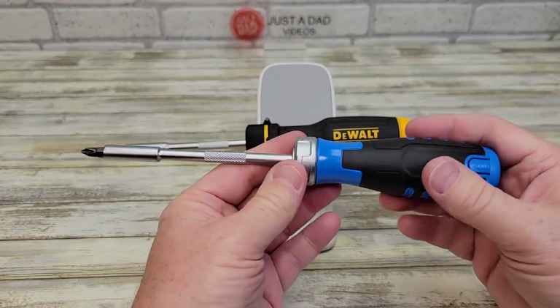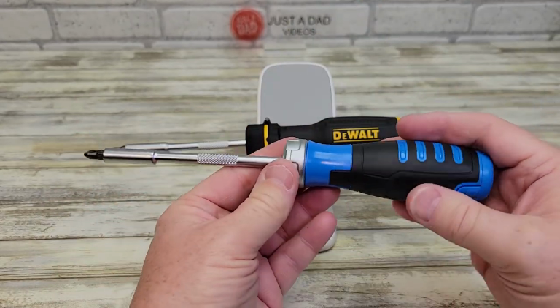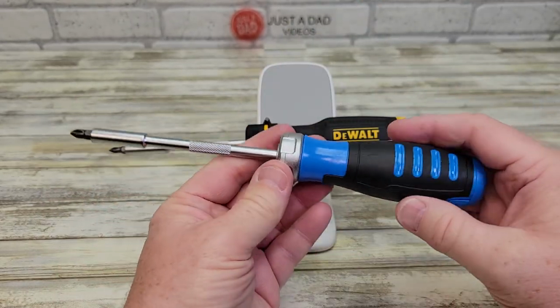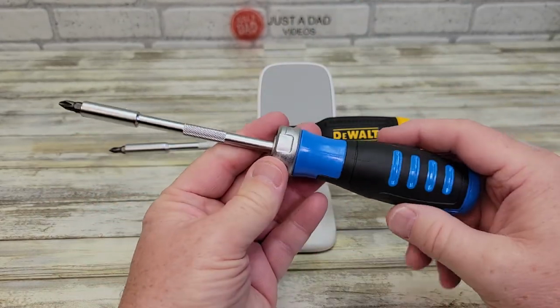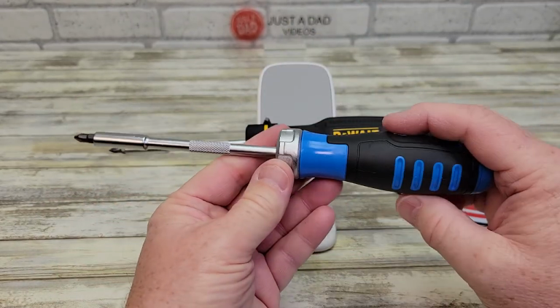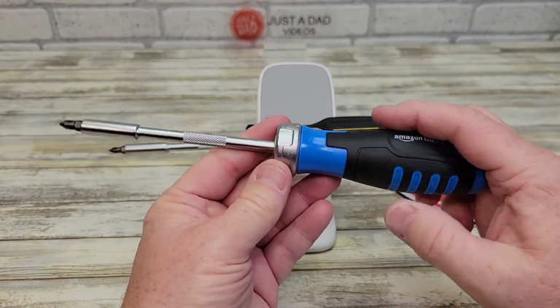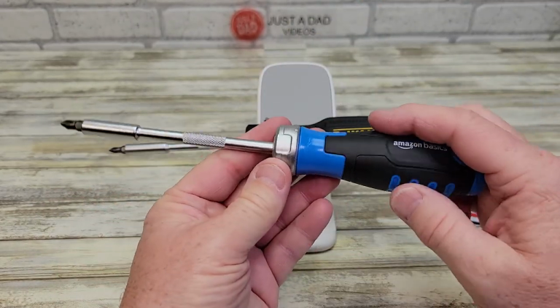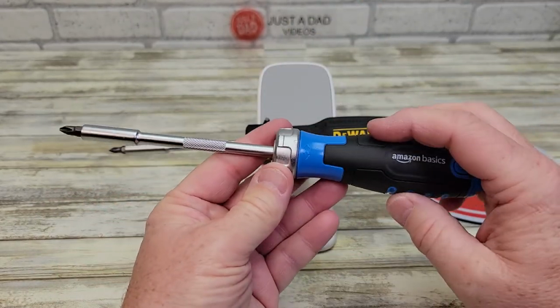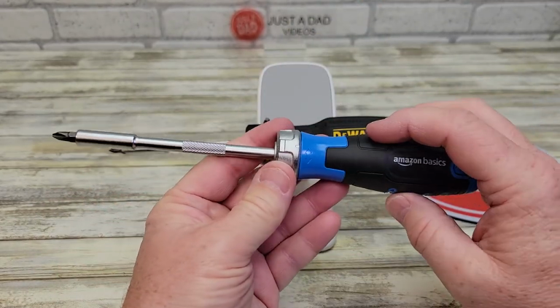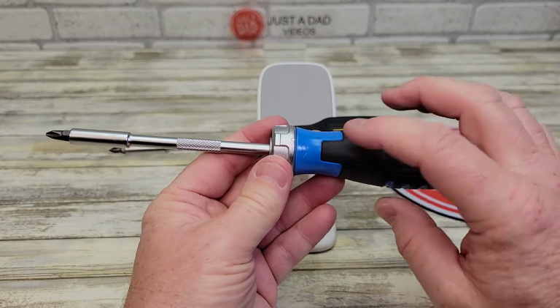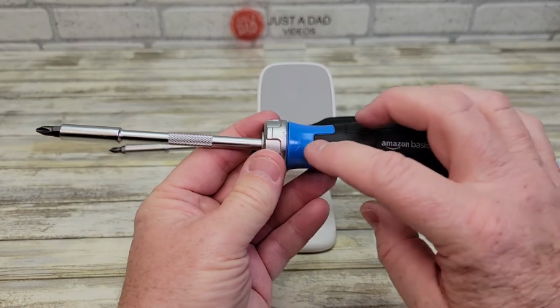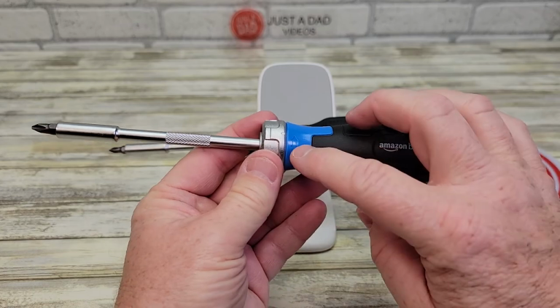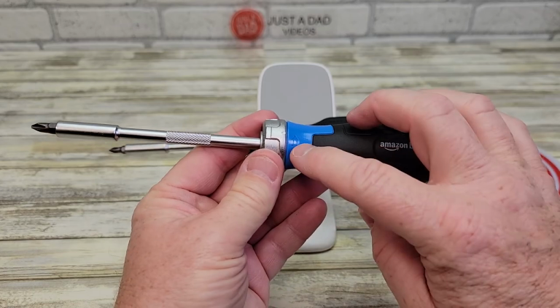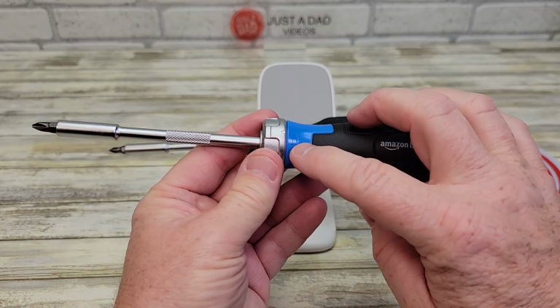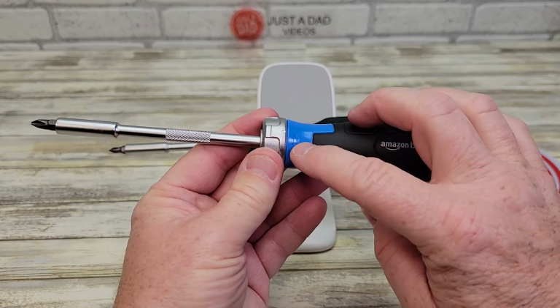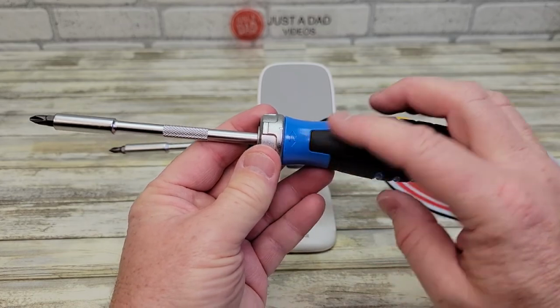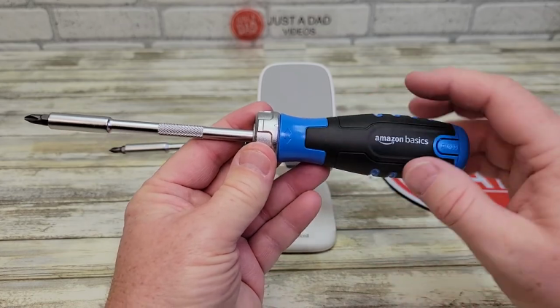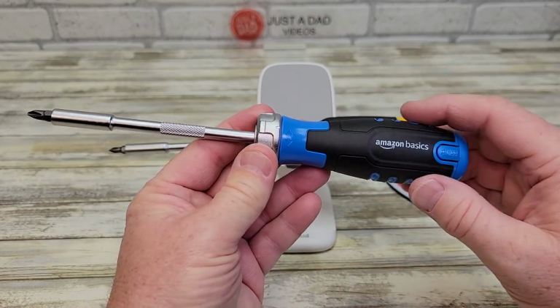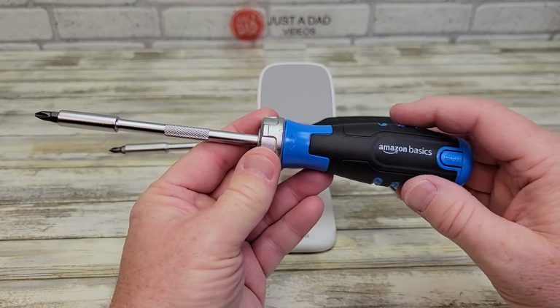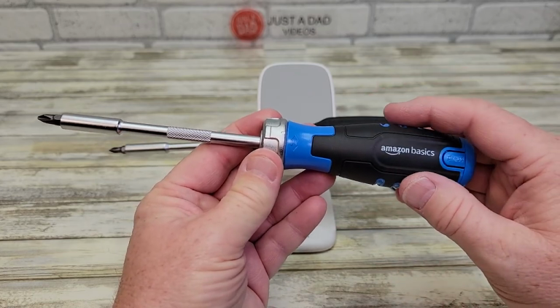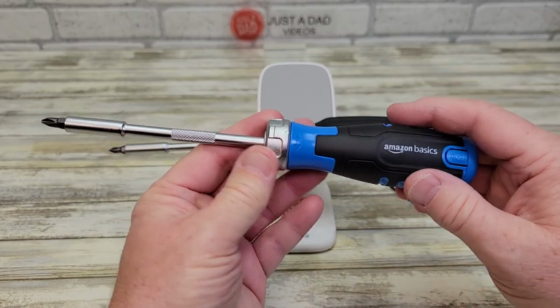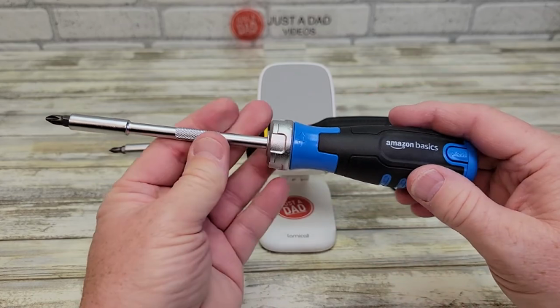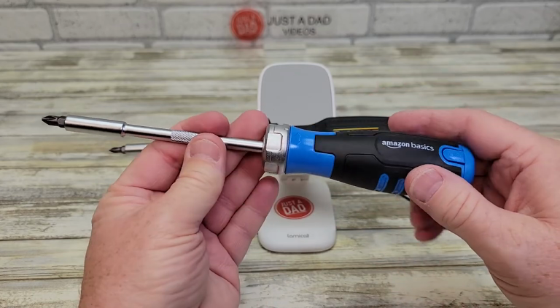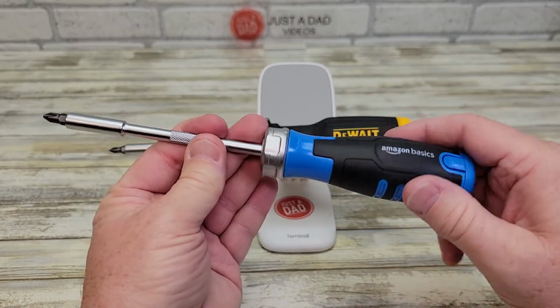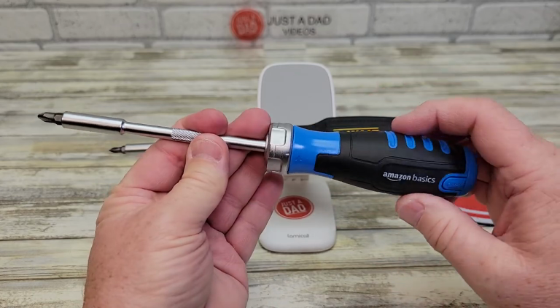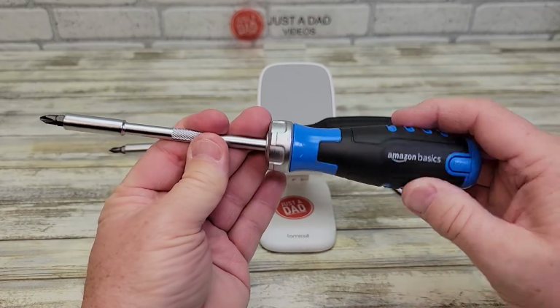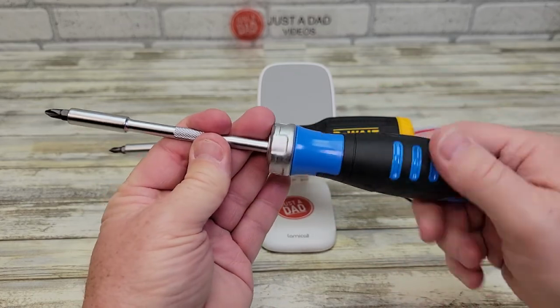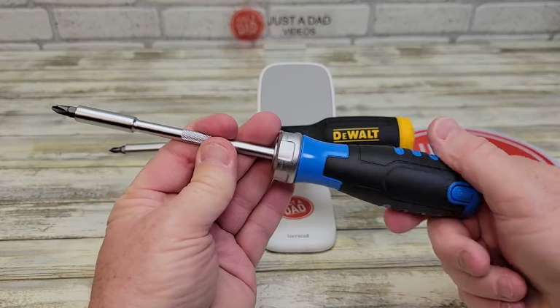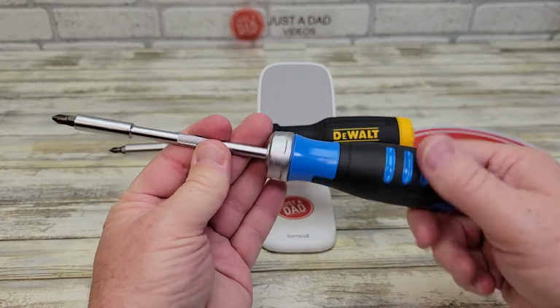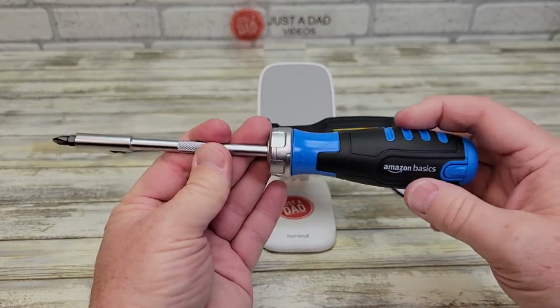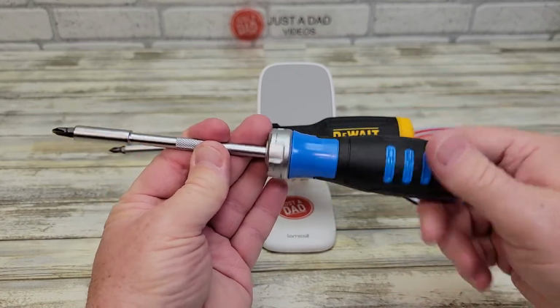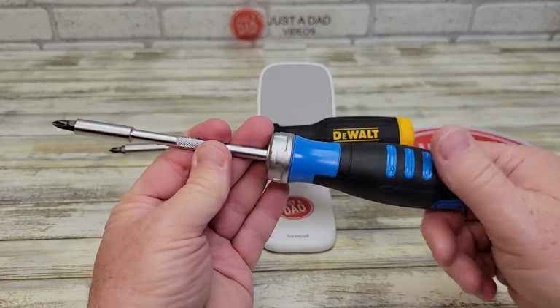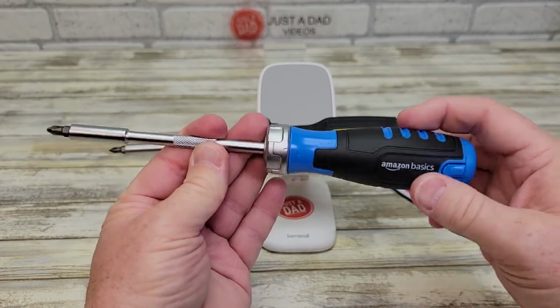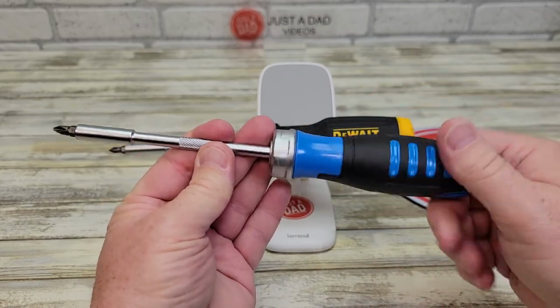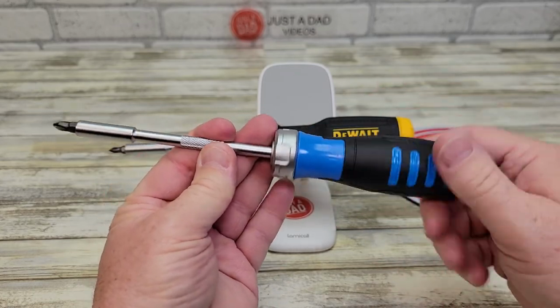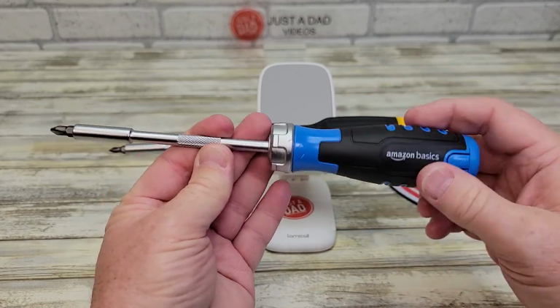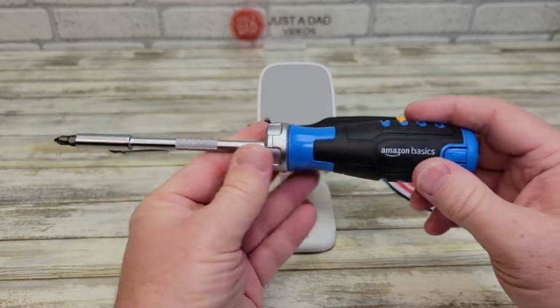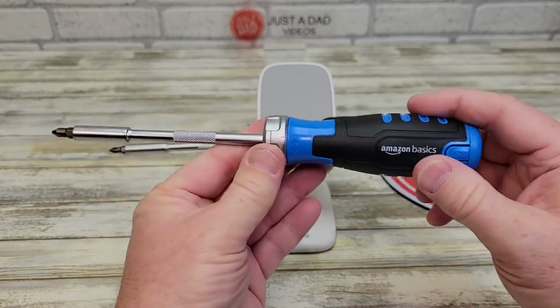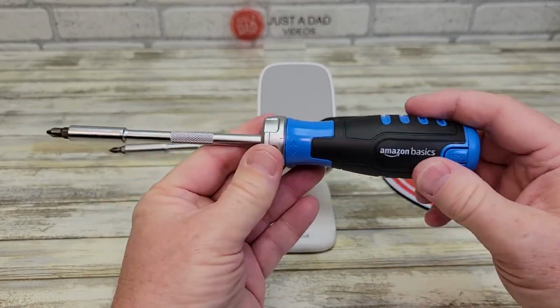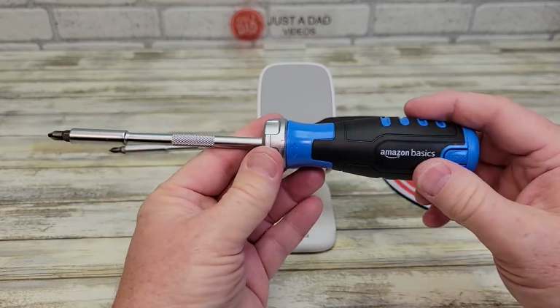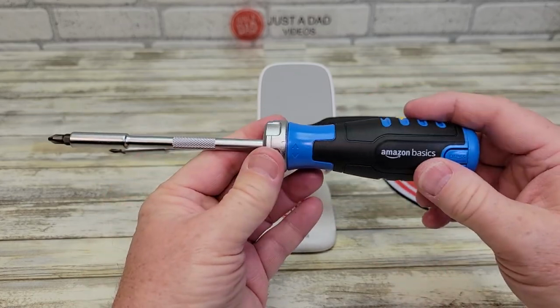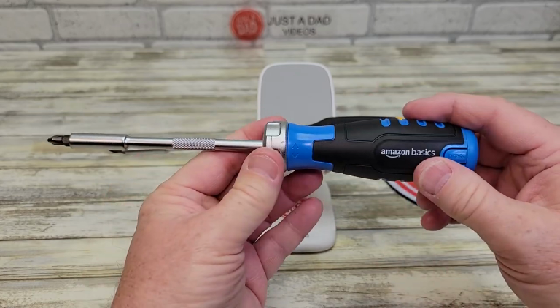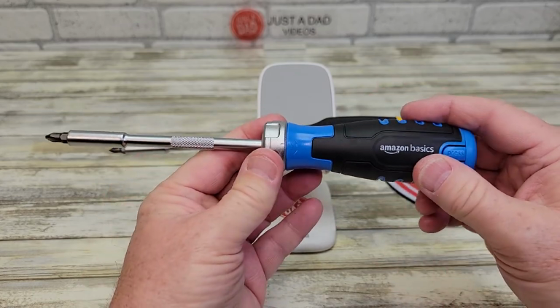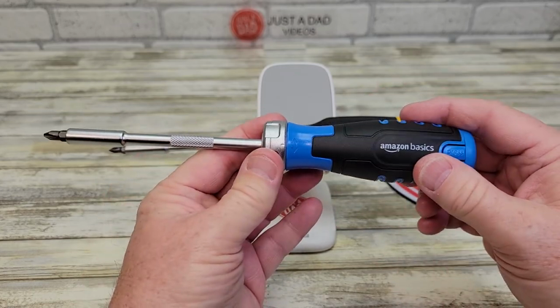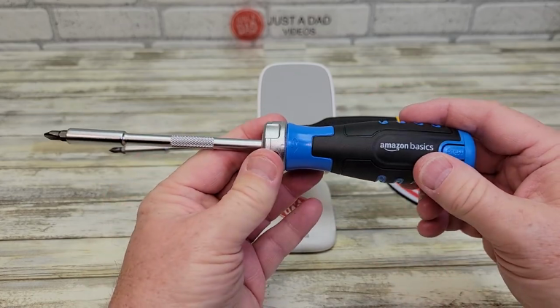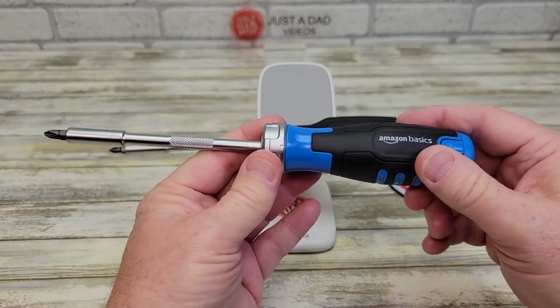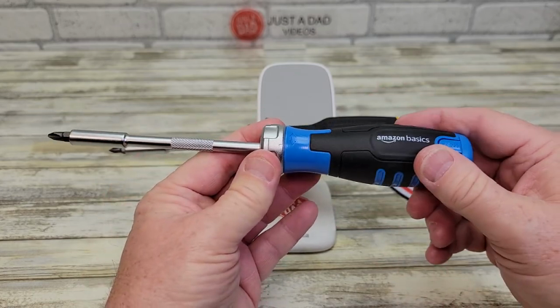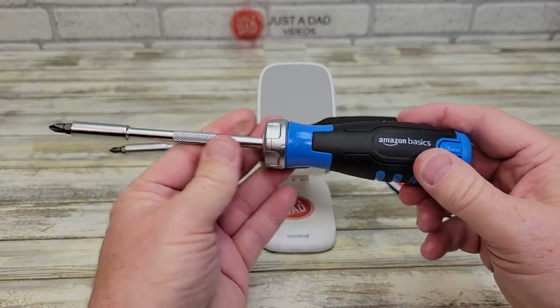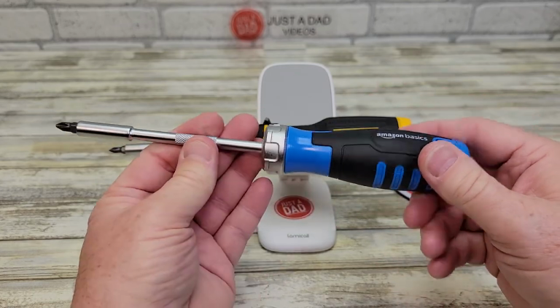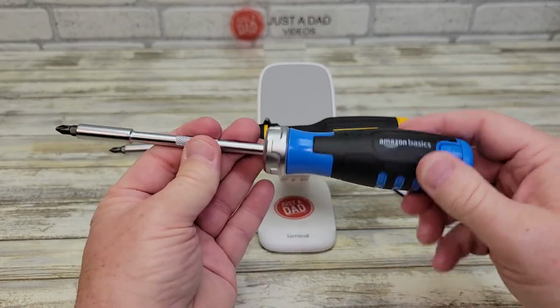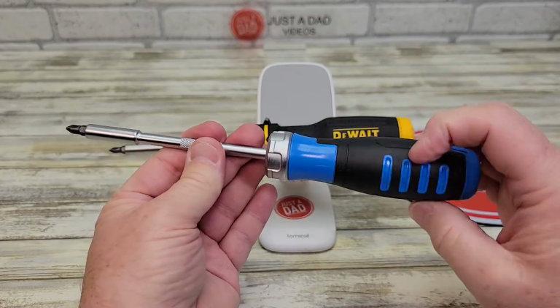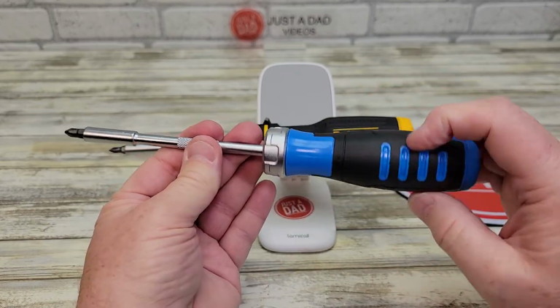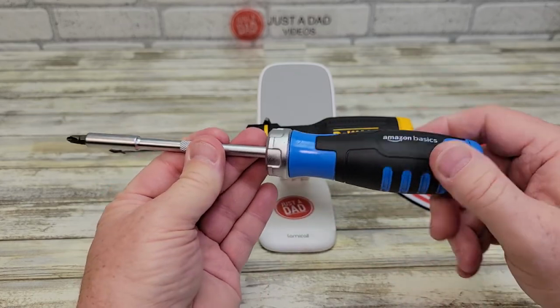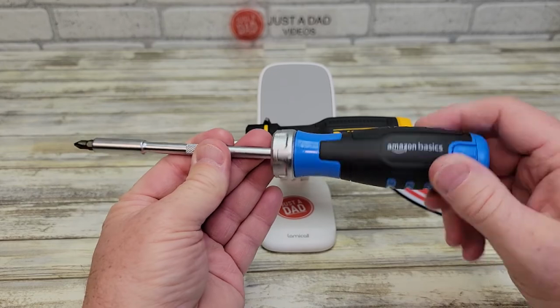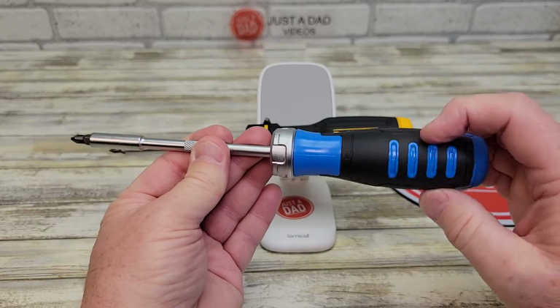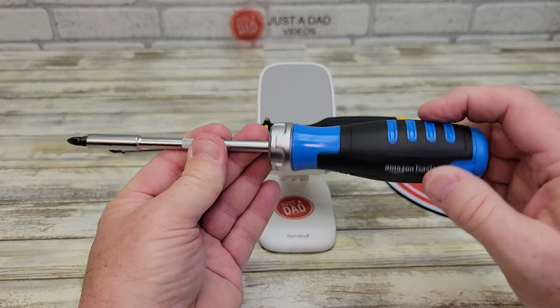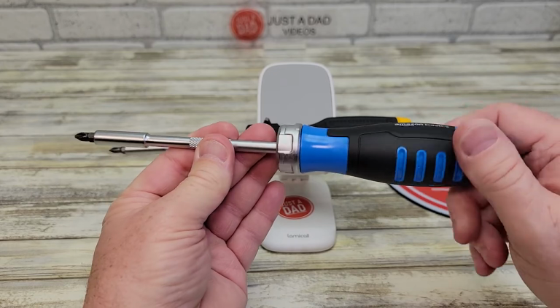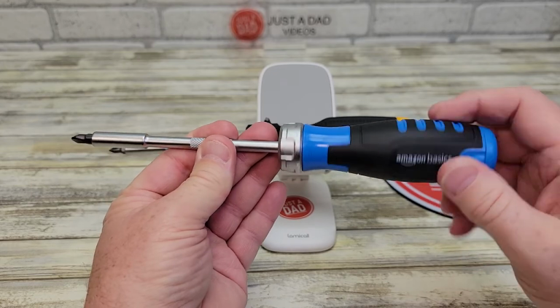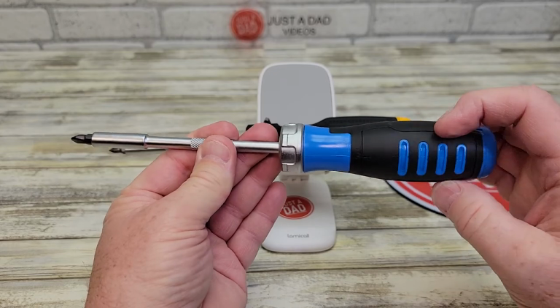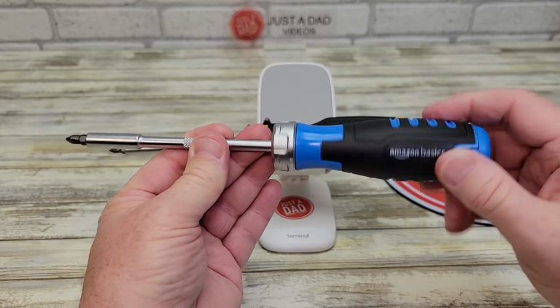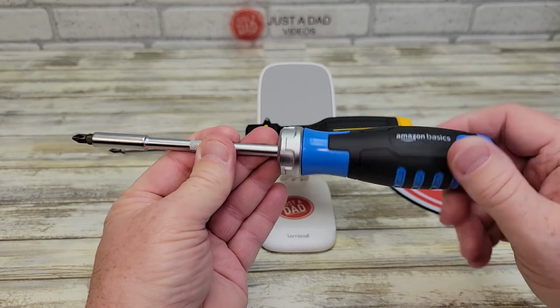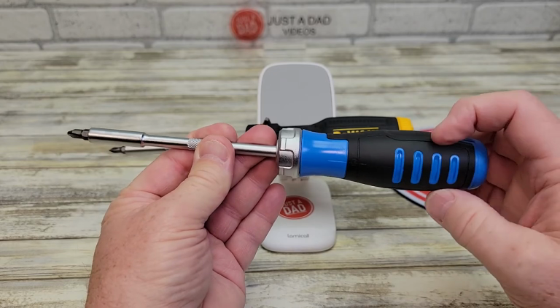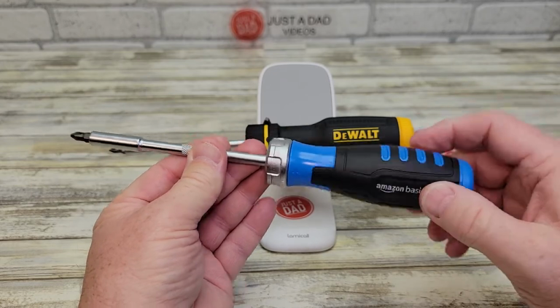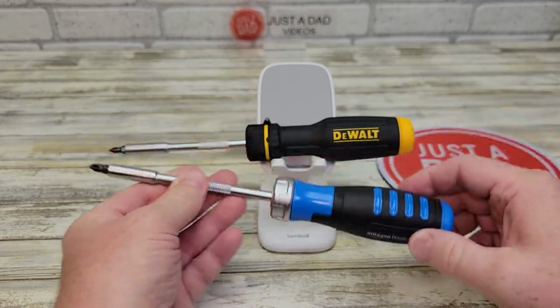The ratcheting has an arrow here, so if you want the ratchet to go this way, then turn the arrow that way, and you can ratchet it to tighten.